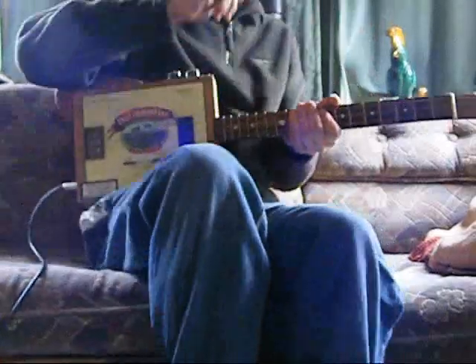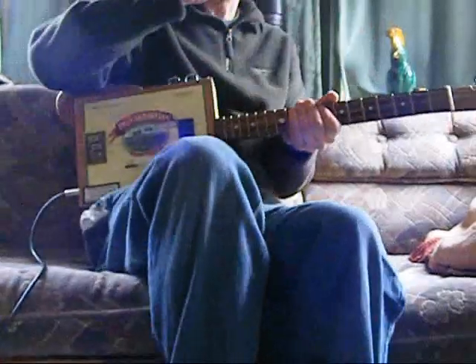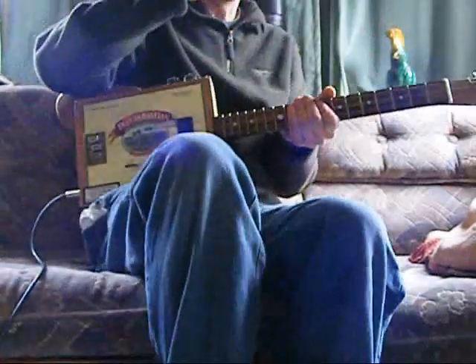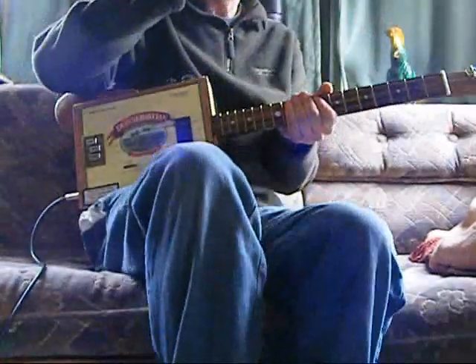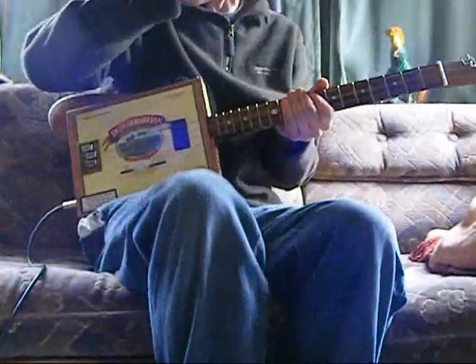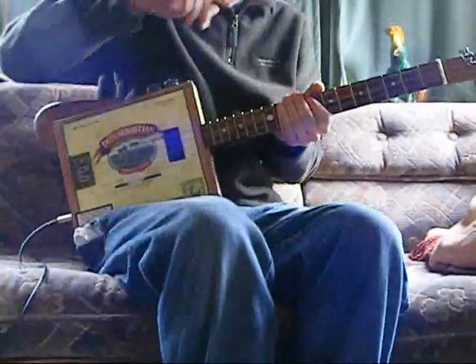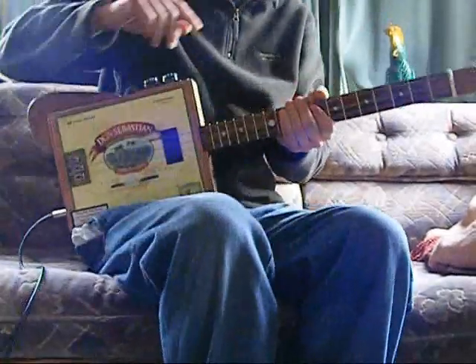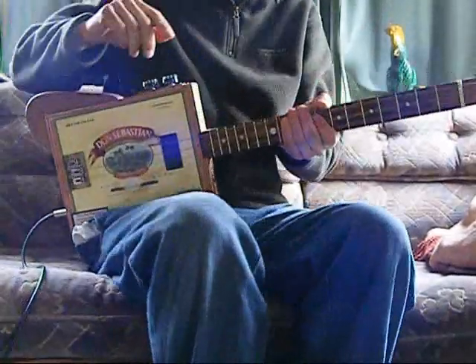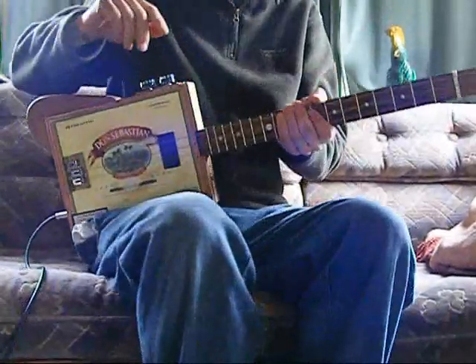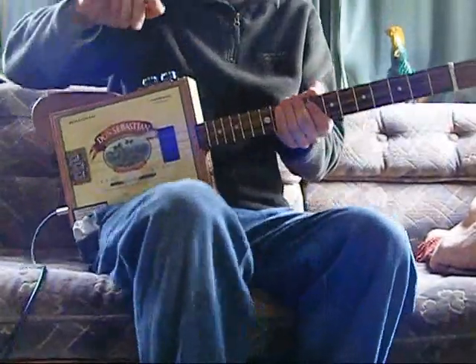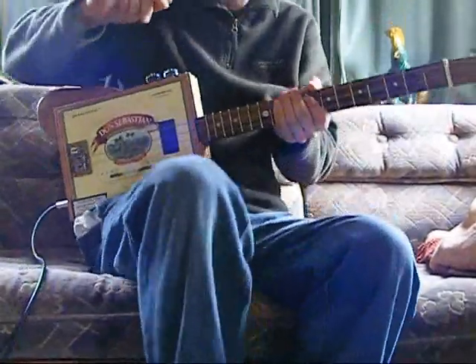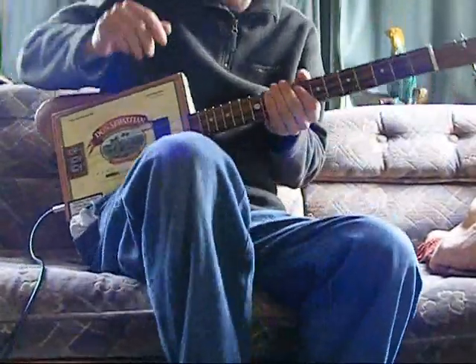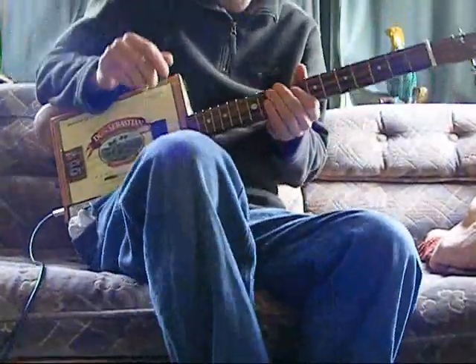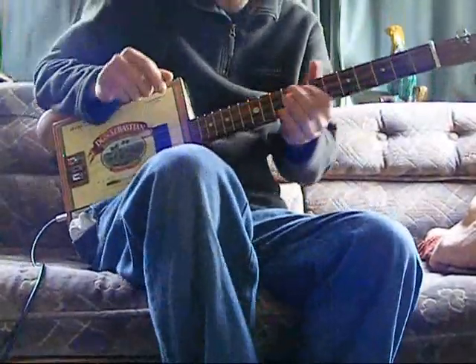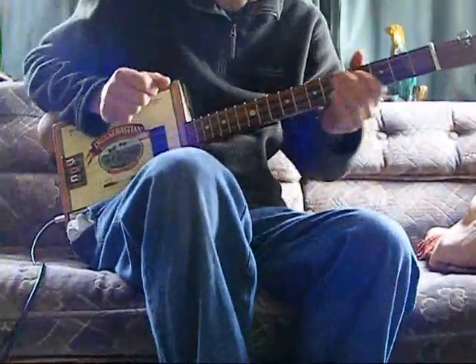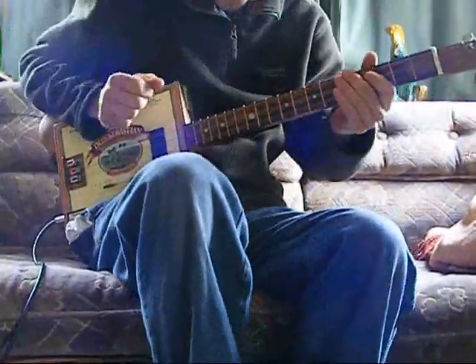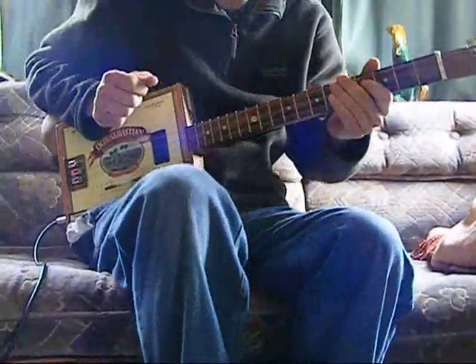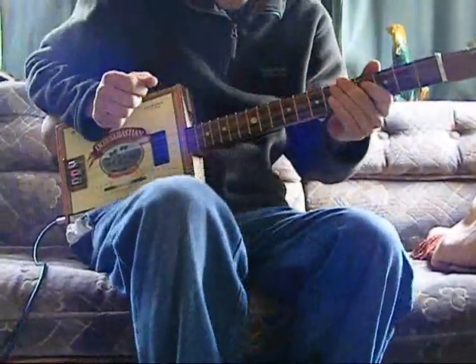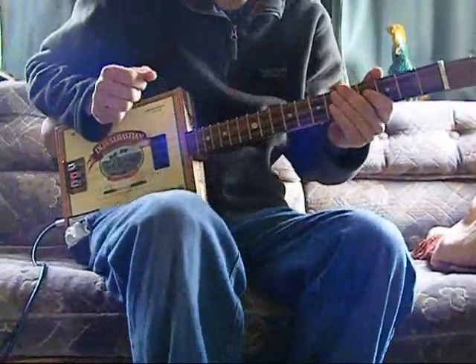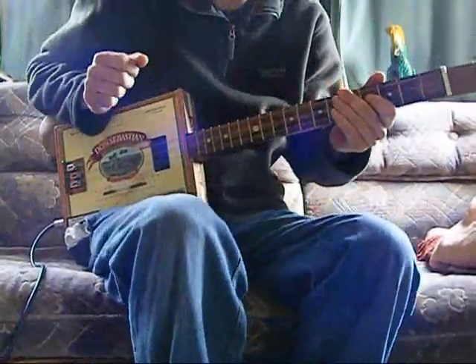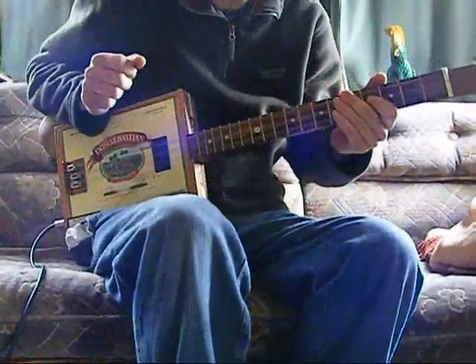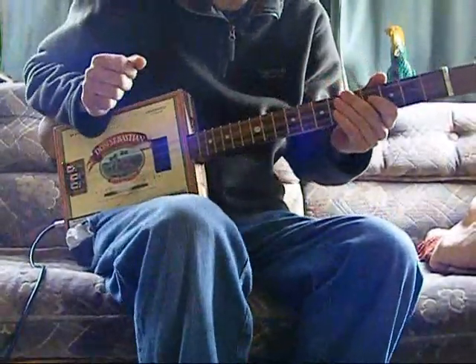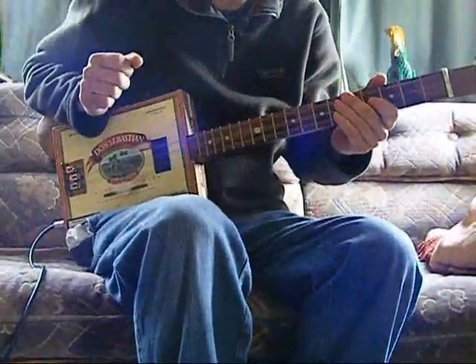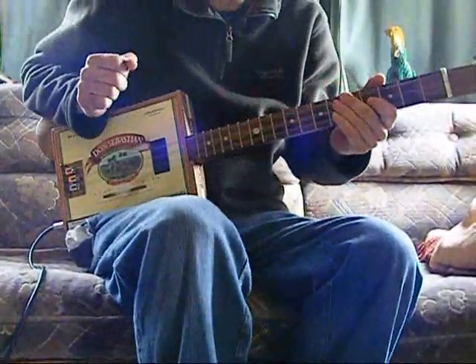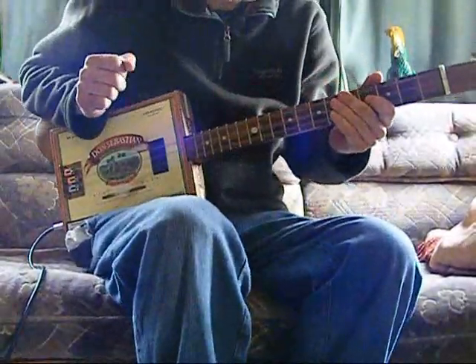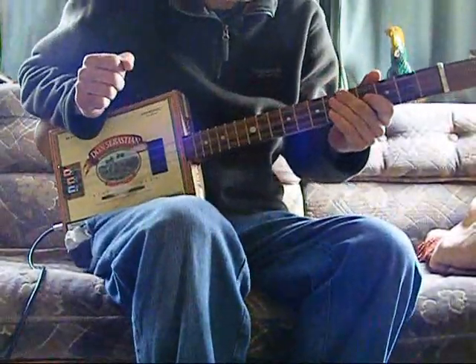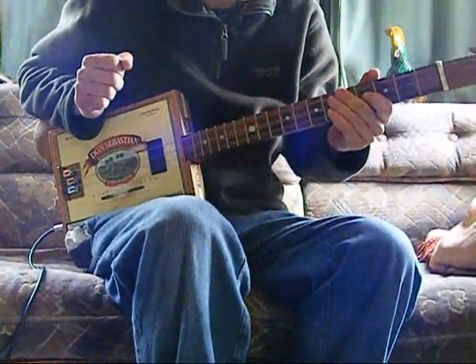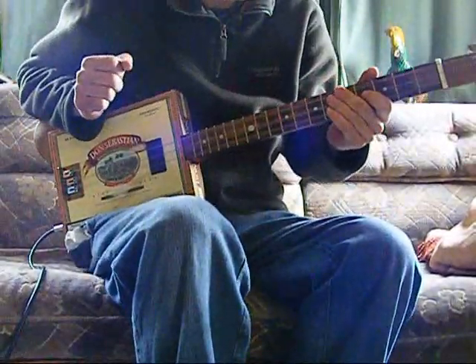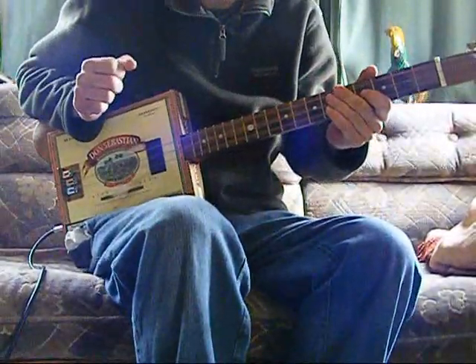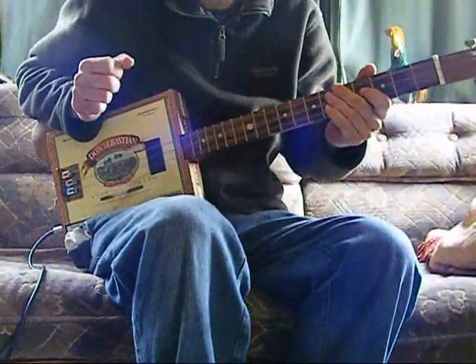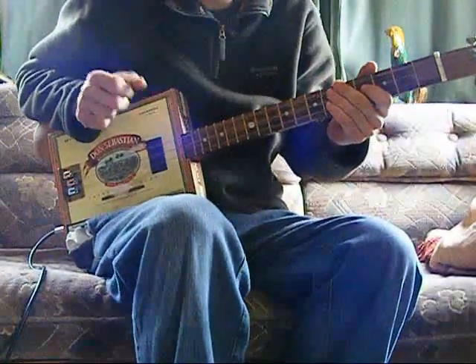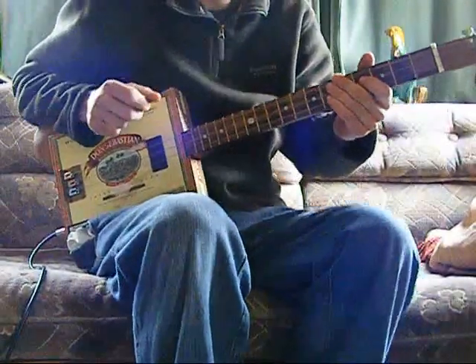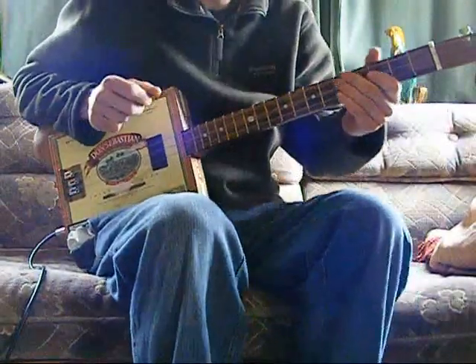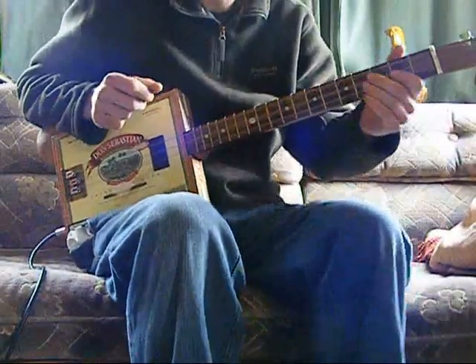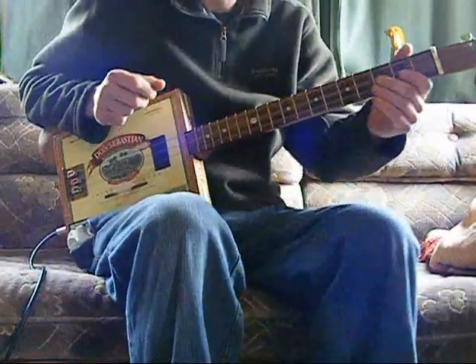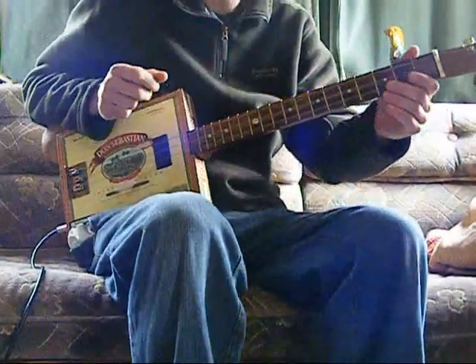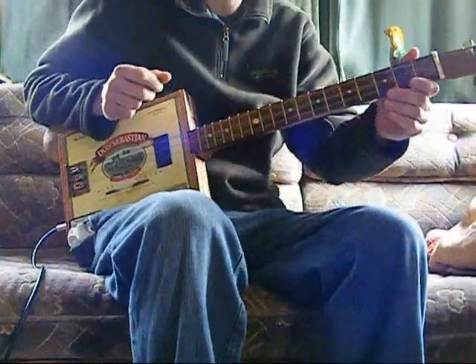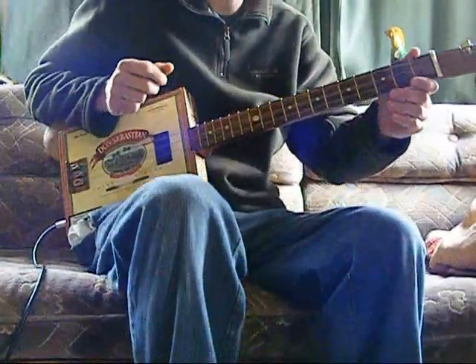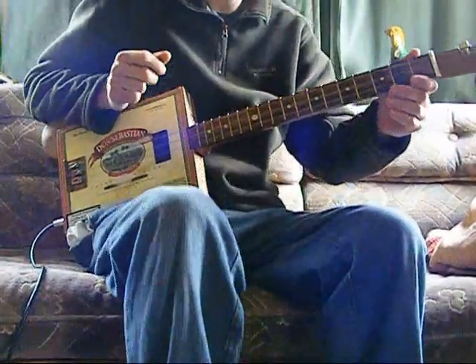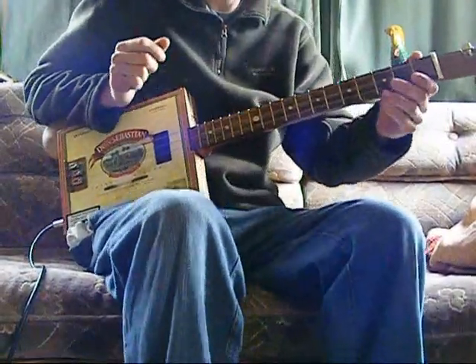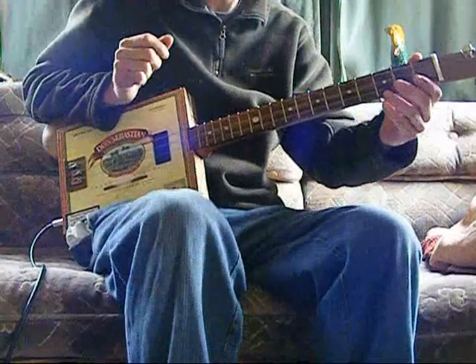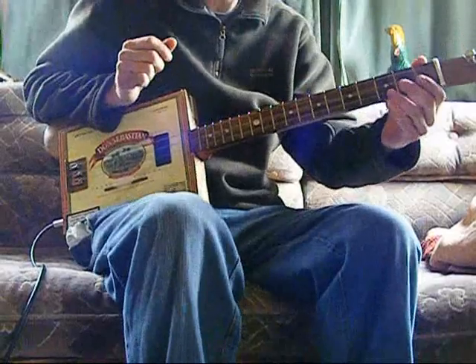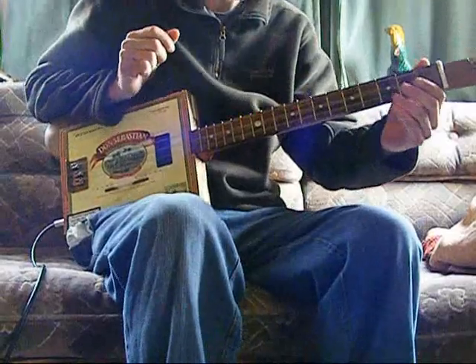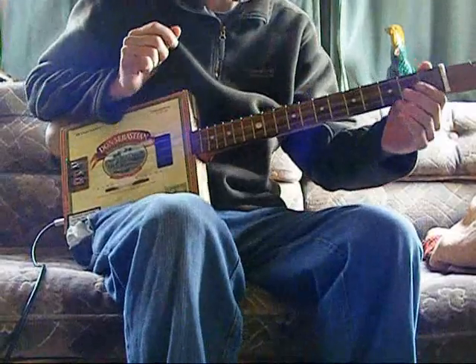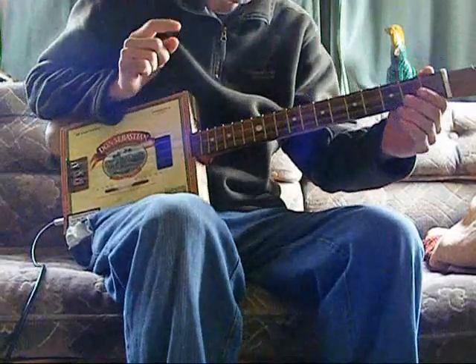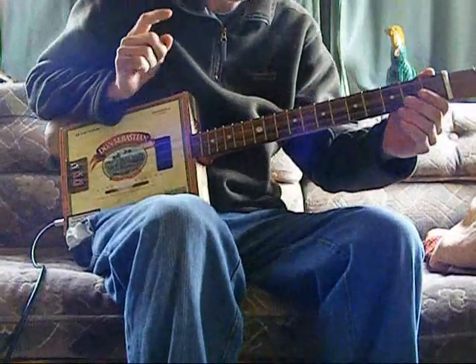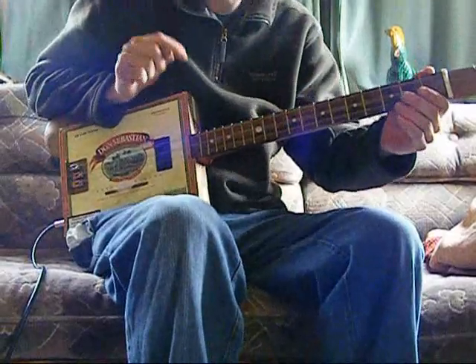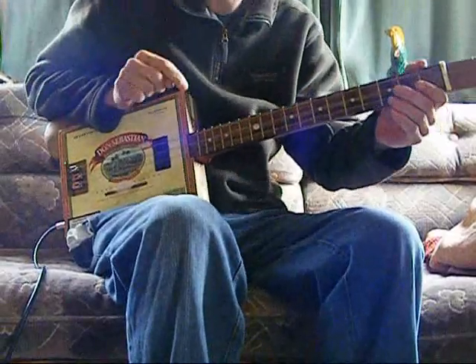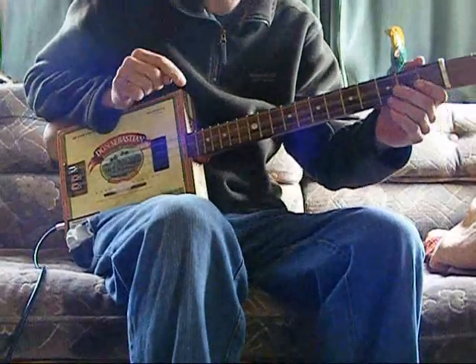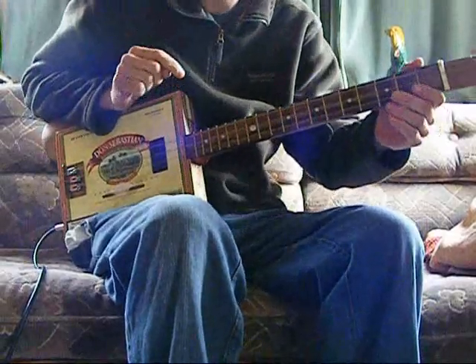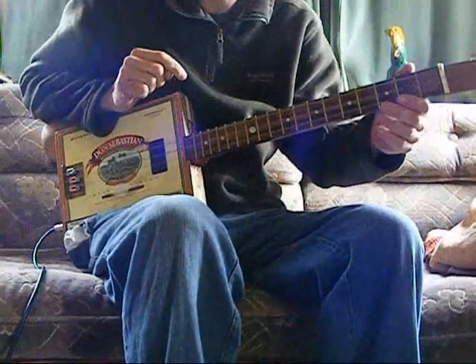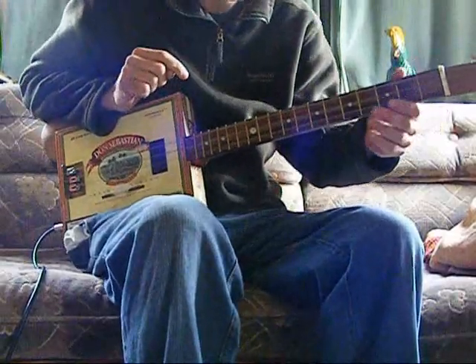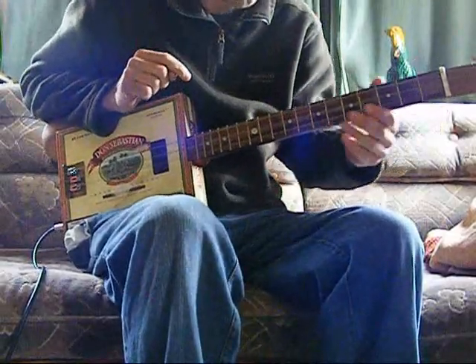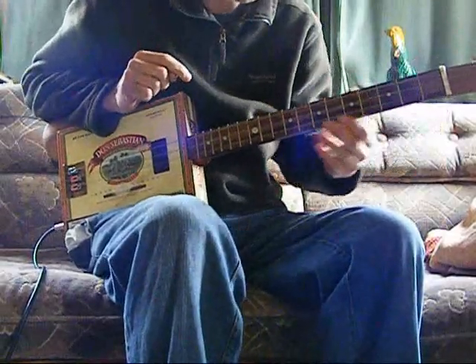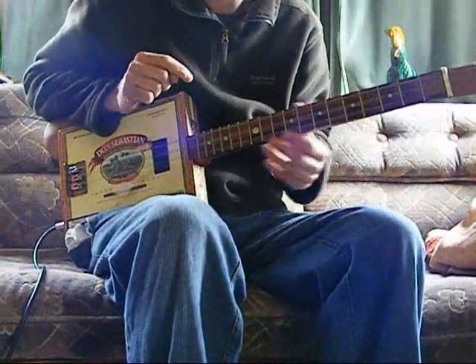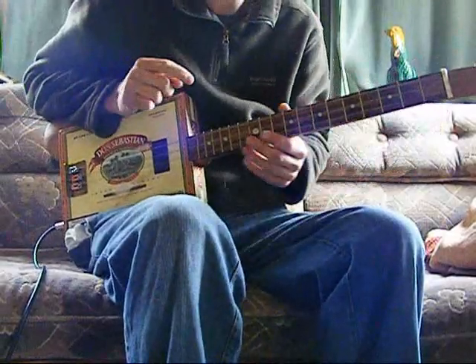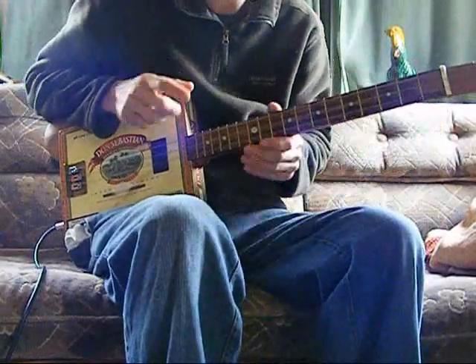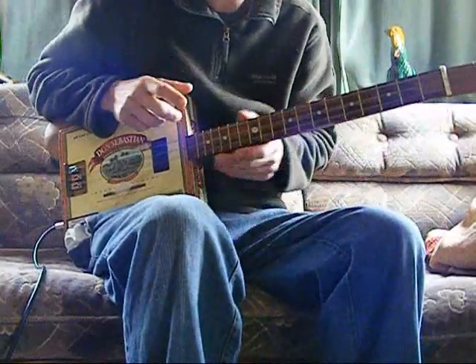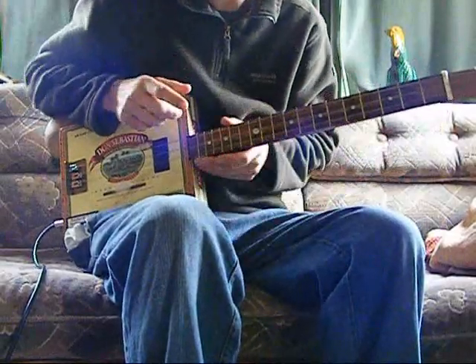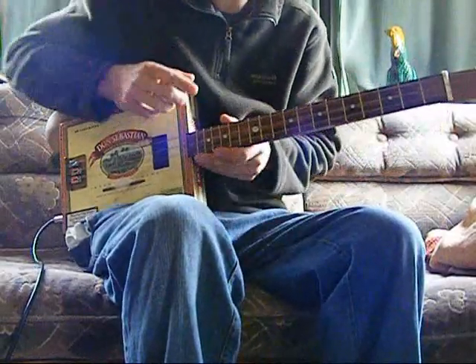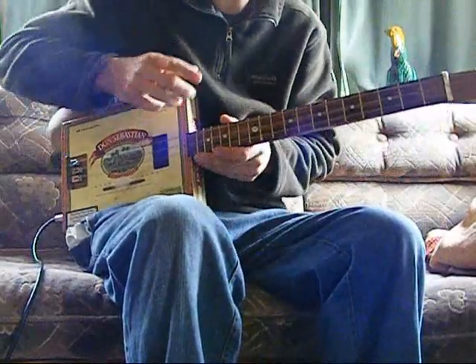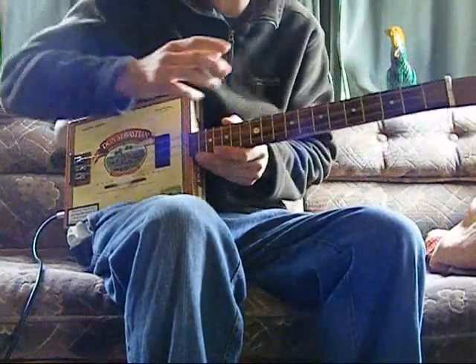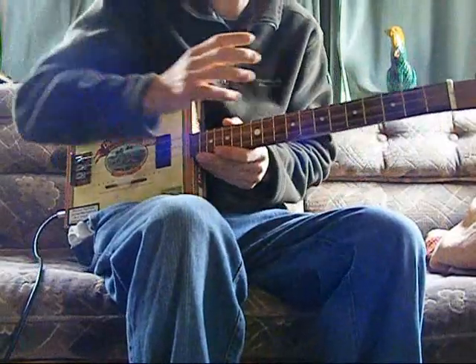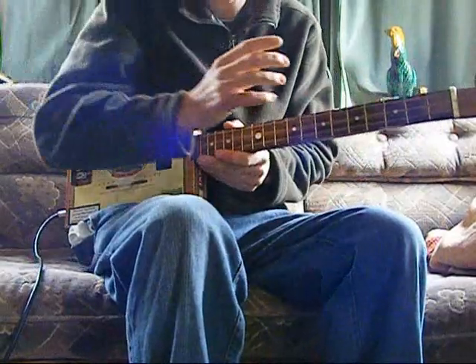Someone asked if I could show you the chord sequence for Ain't No Sunshine, Bill Withers, on three-string cigarbox guitar, so this is it.